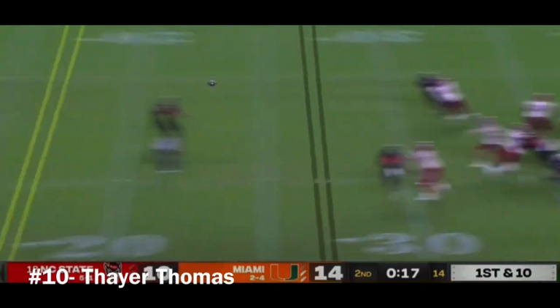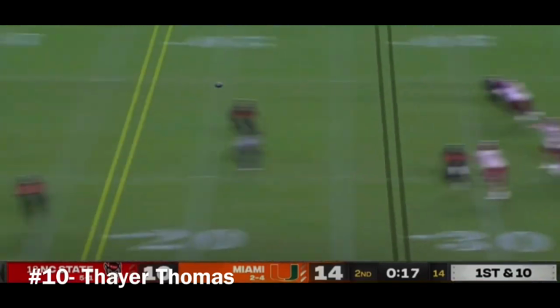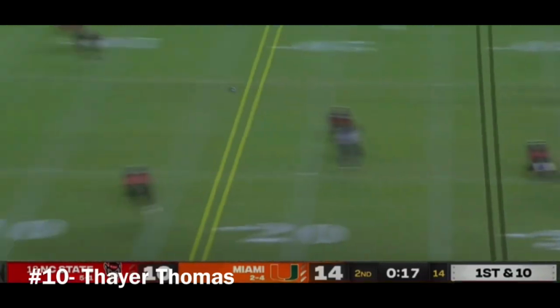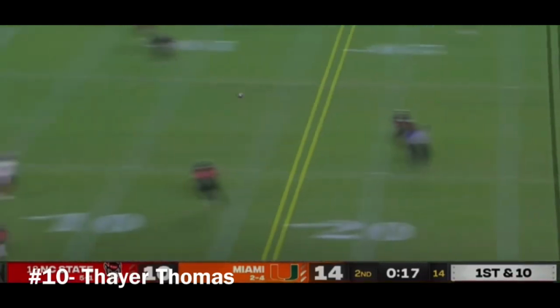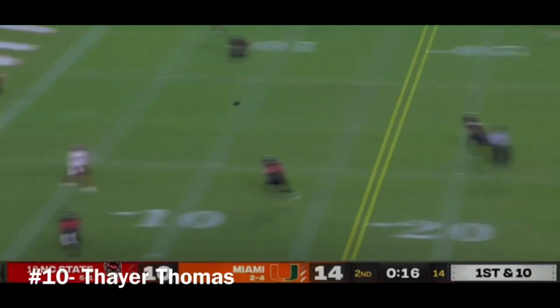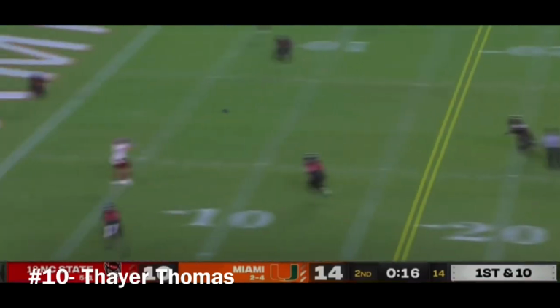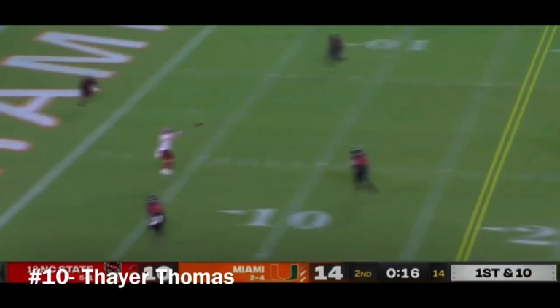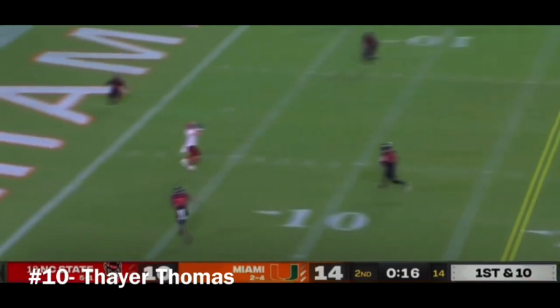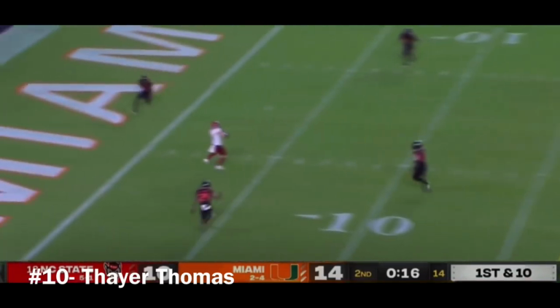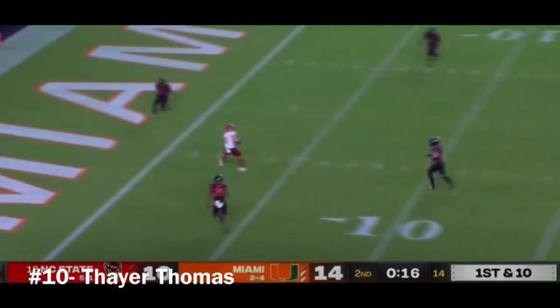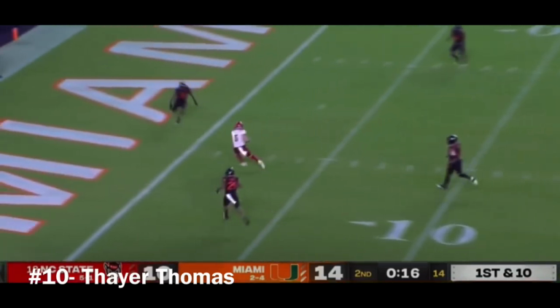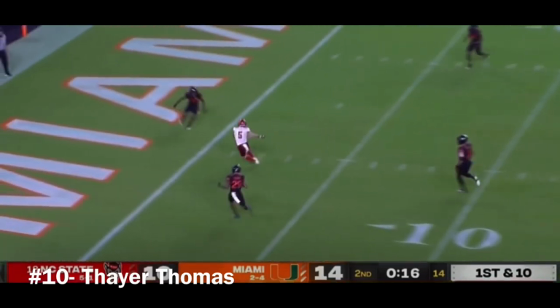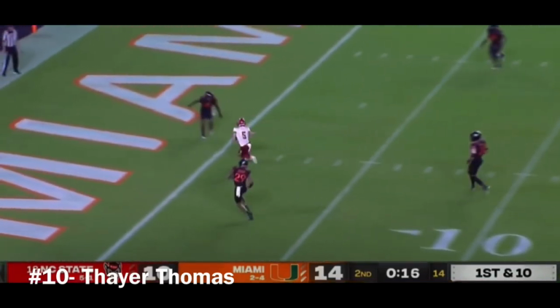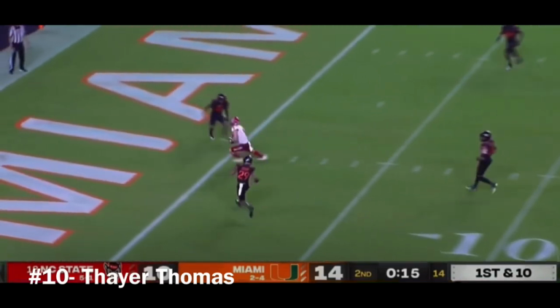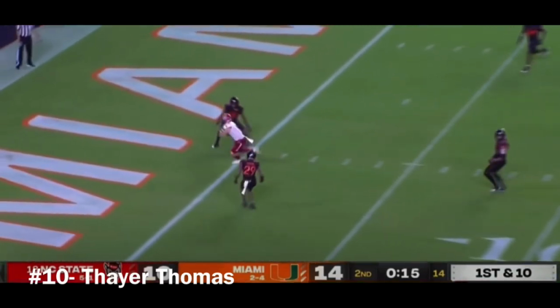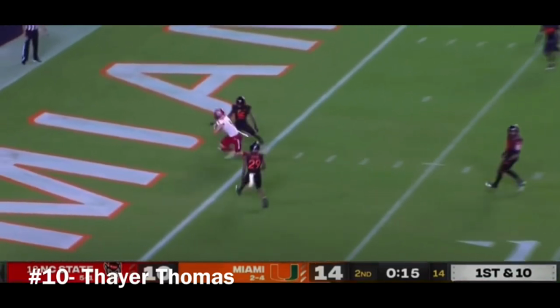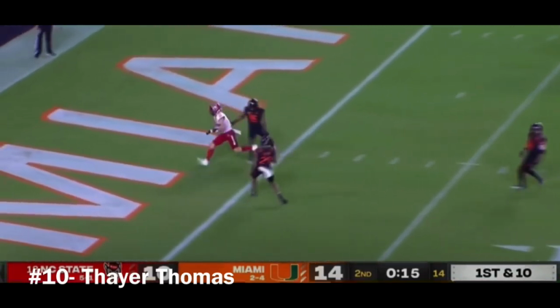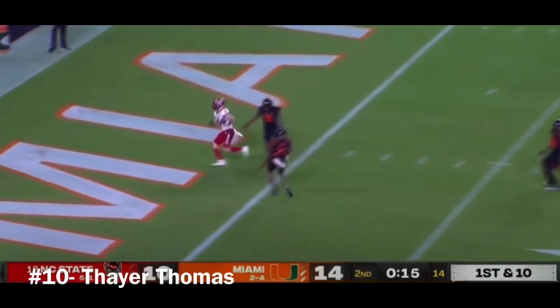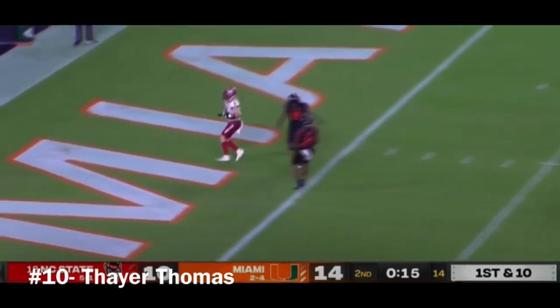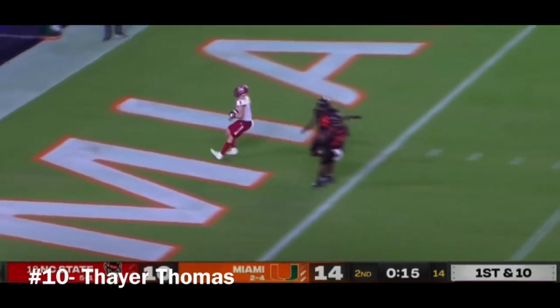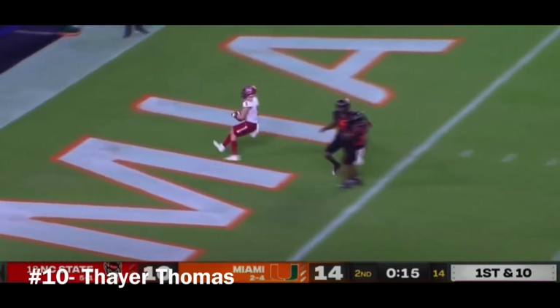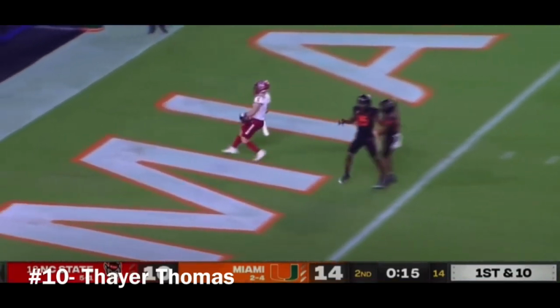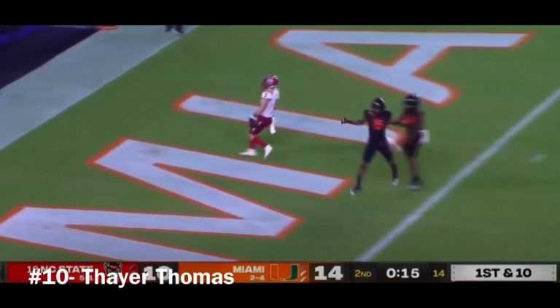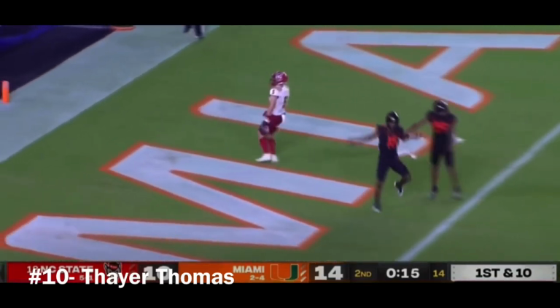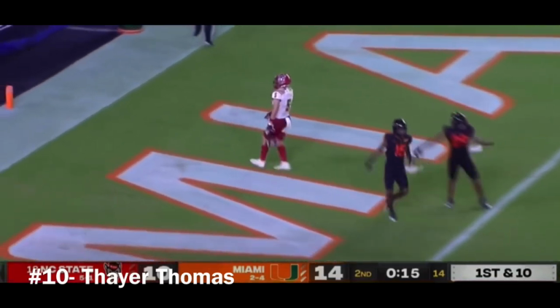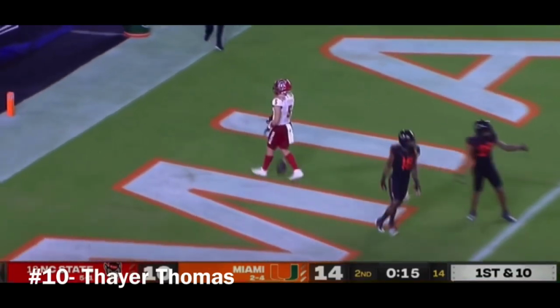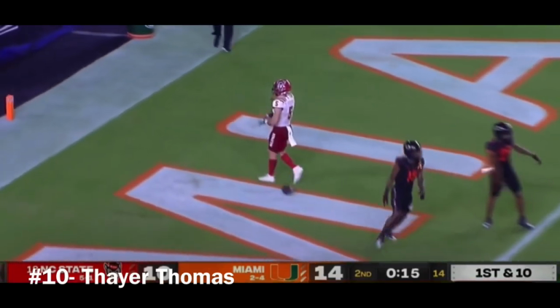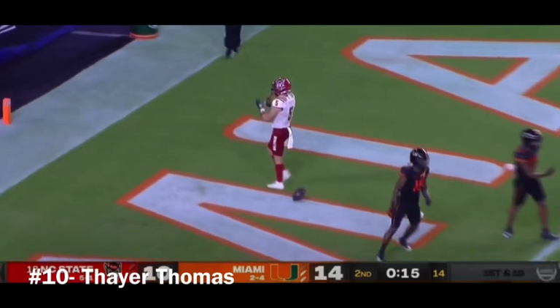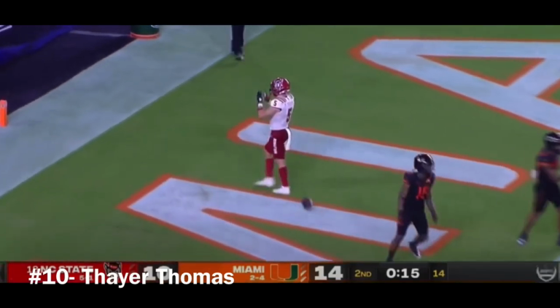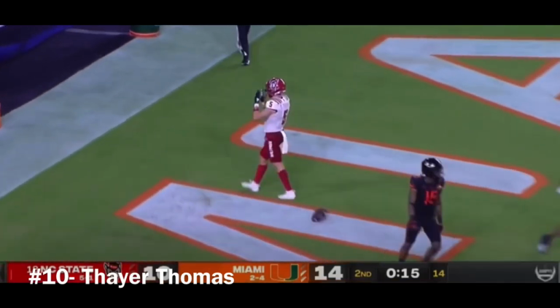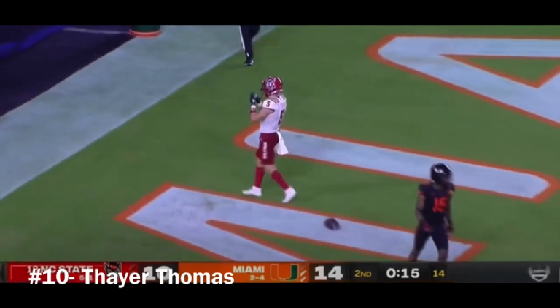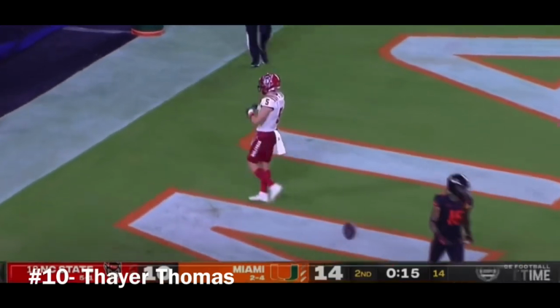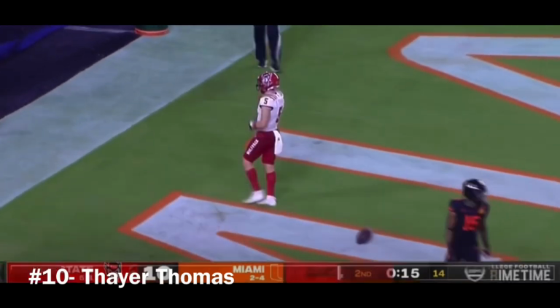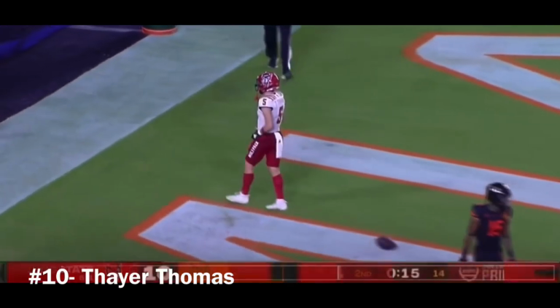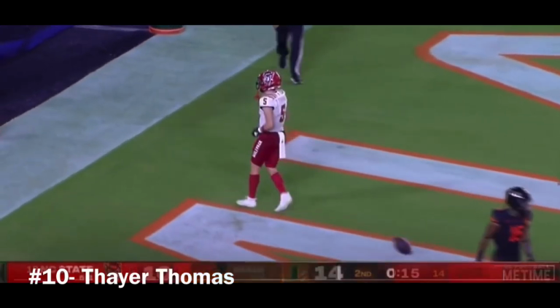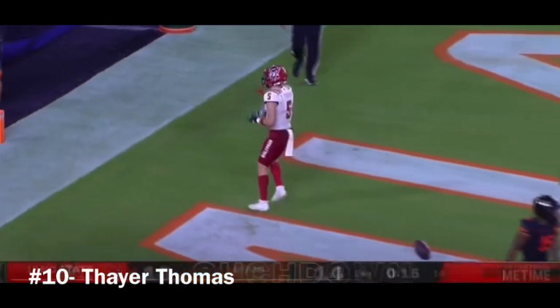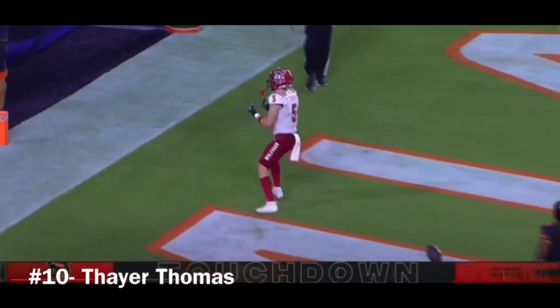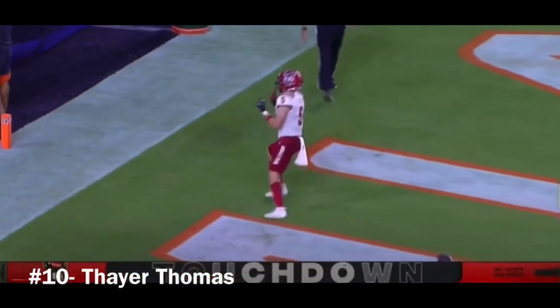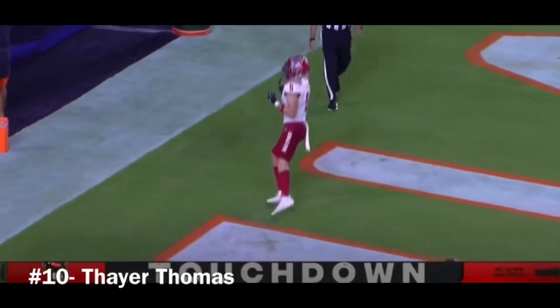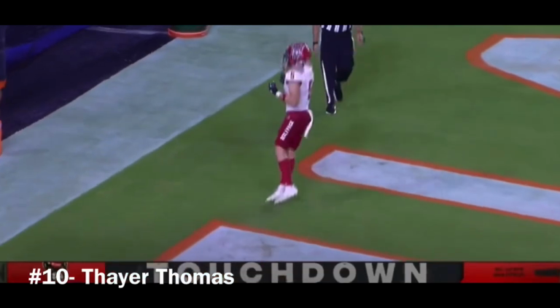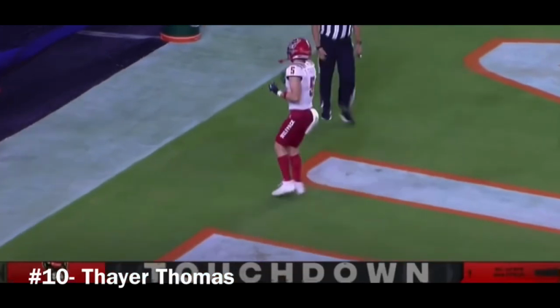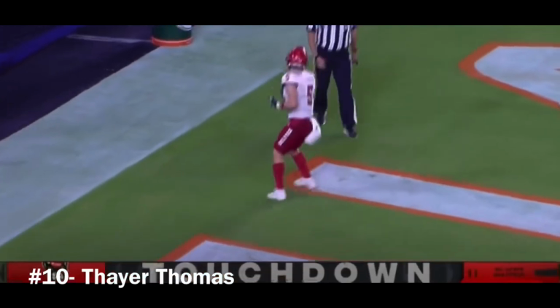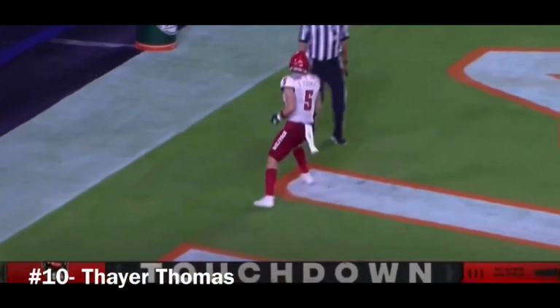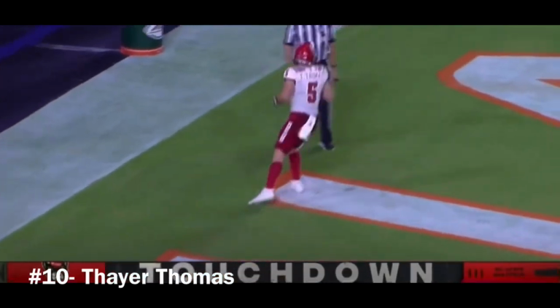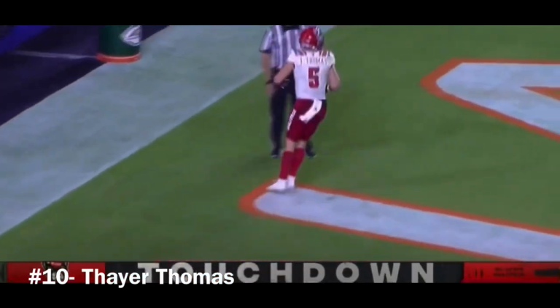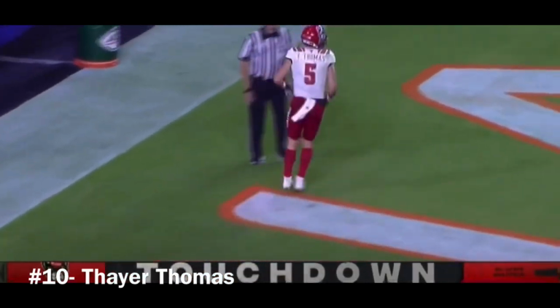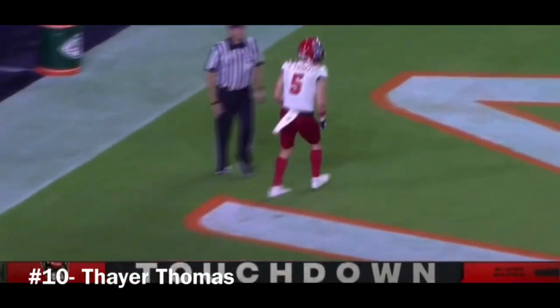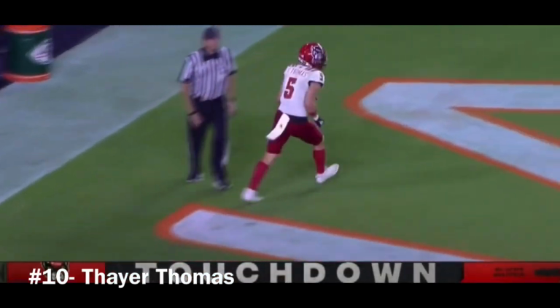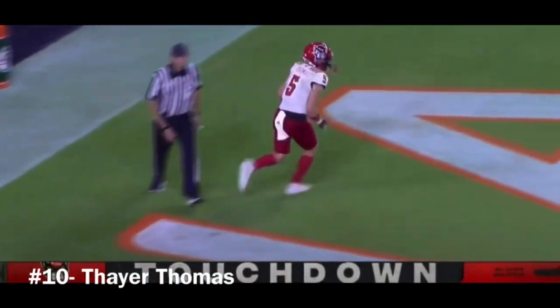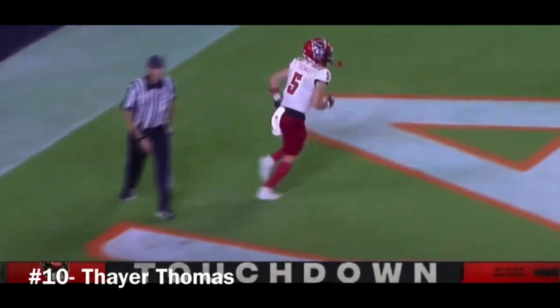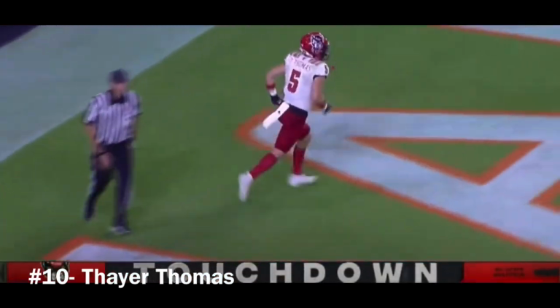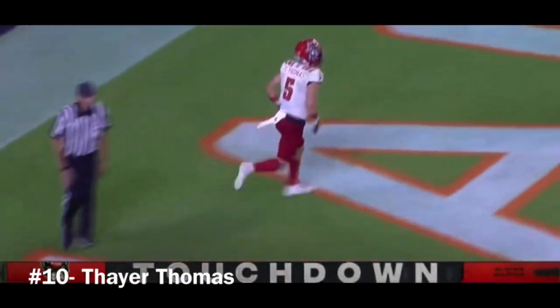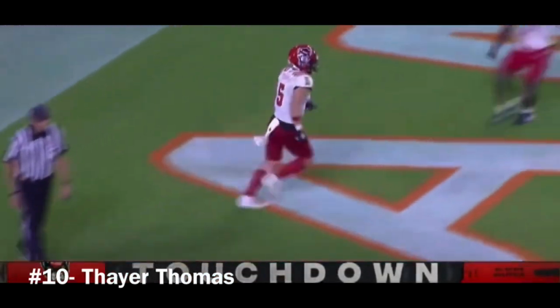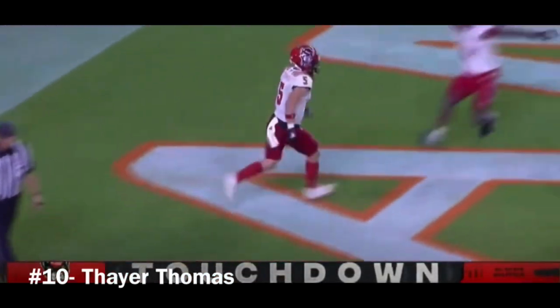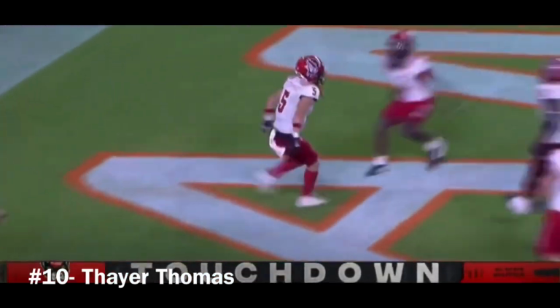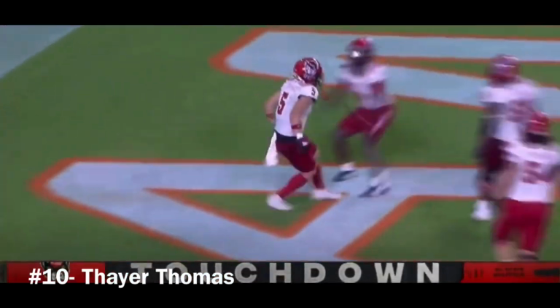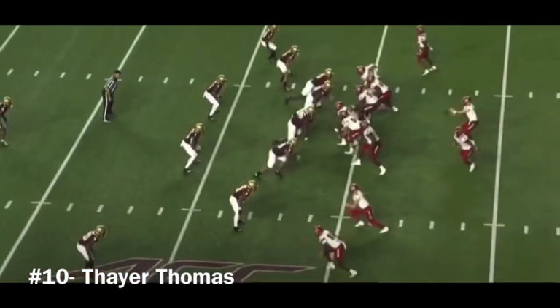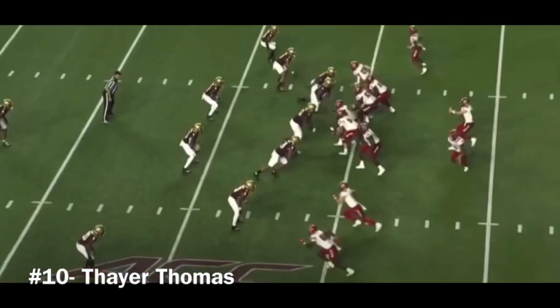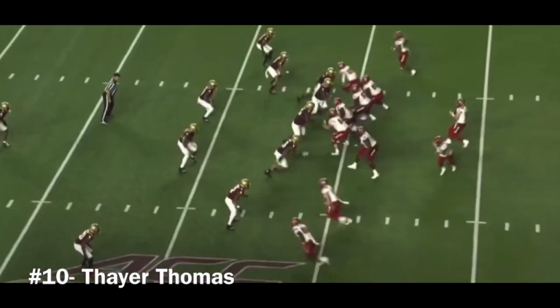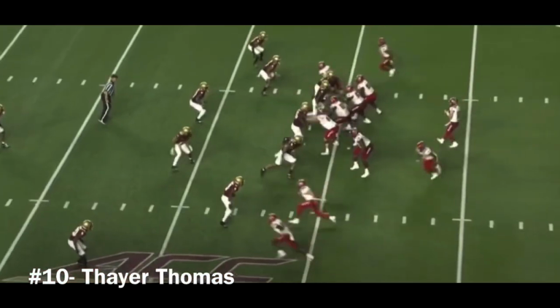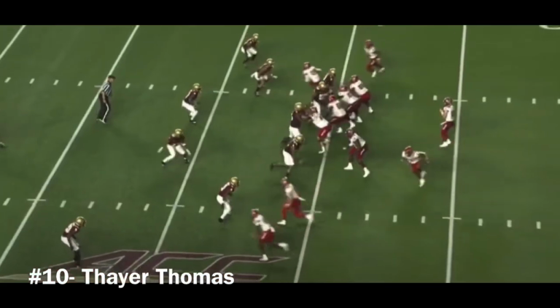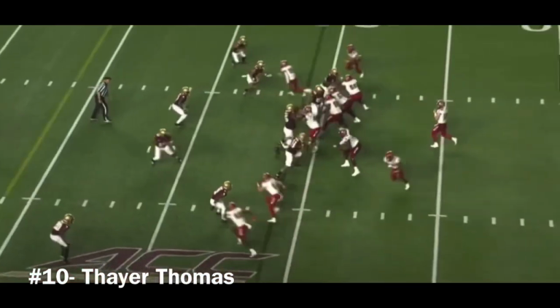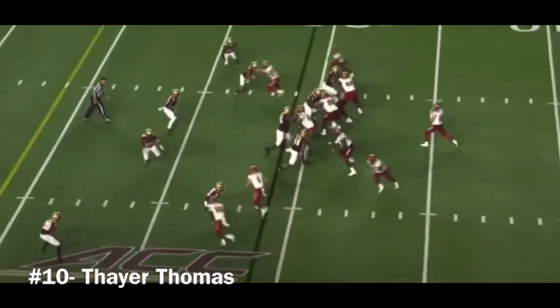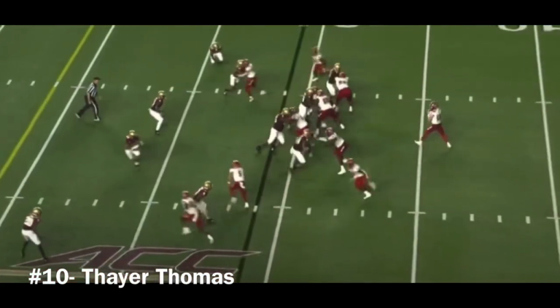Leary has a wide open Thayer Thomas. Touchdown, NC State. They're way behind.